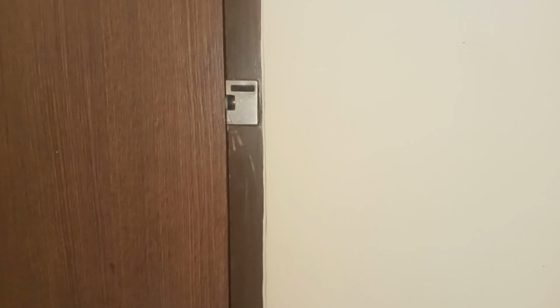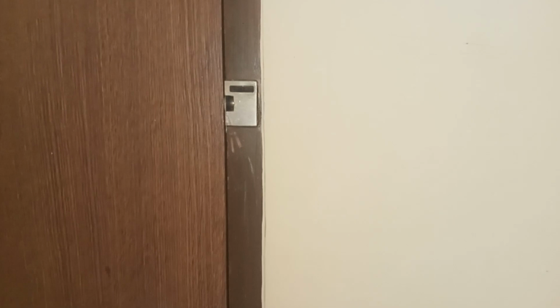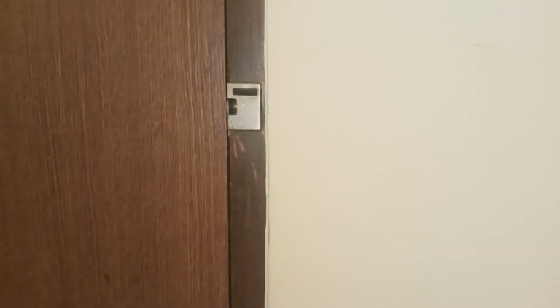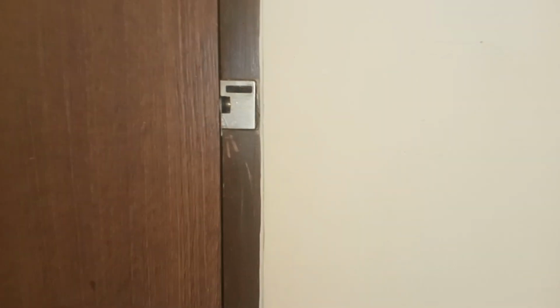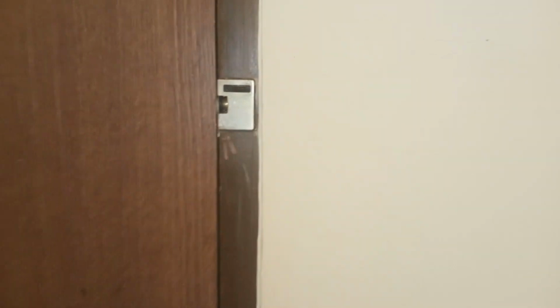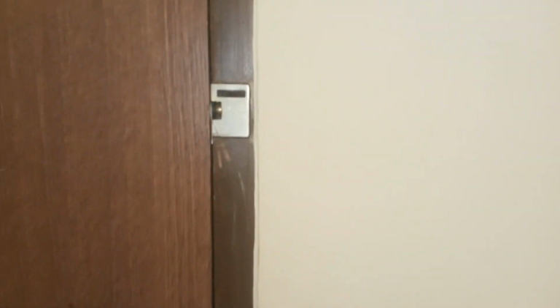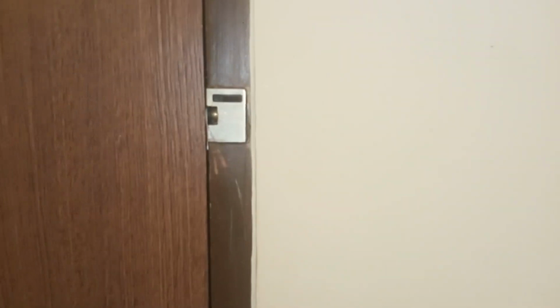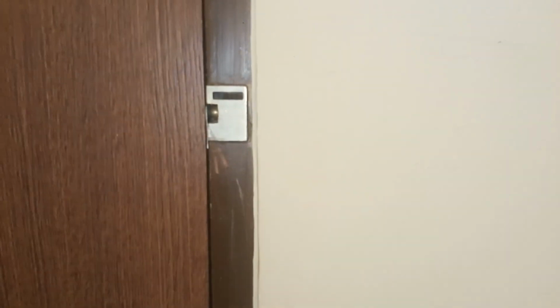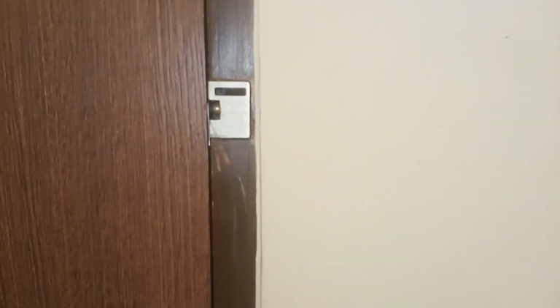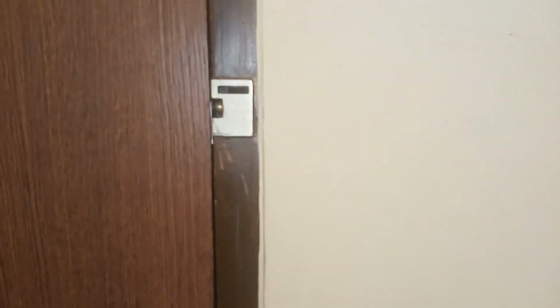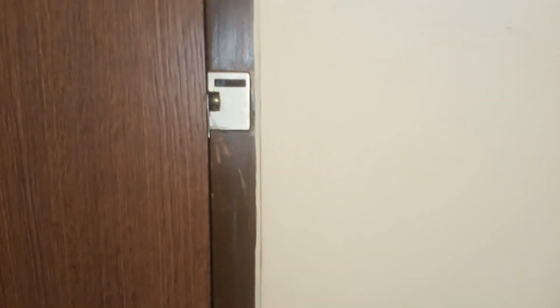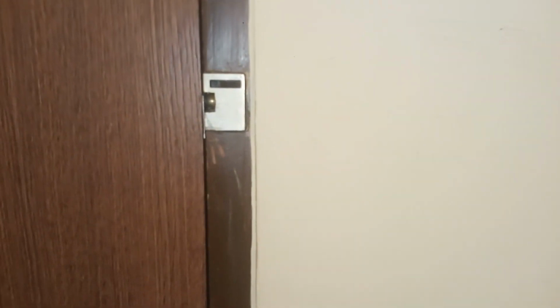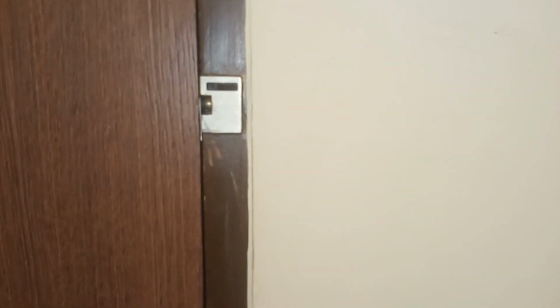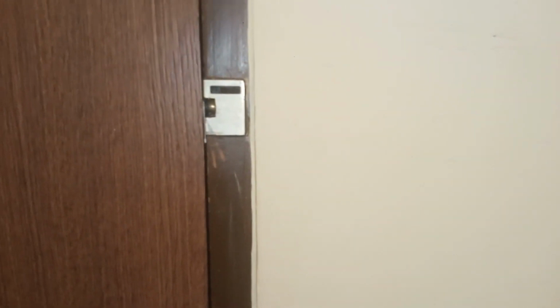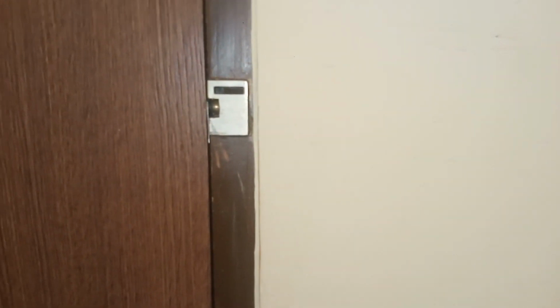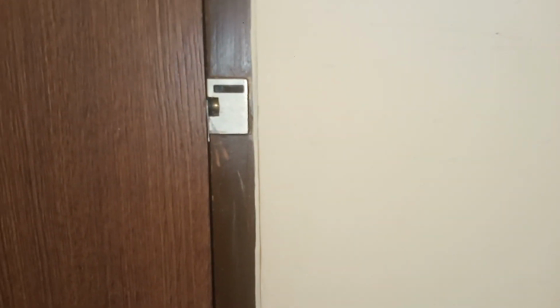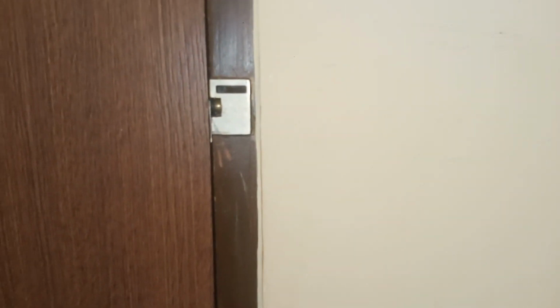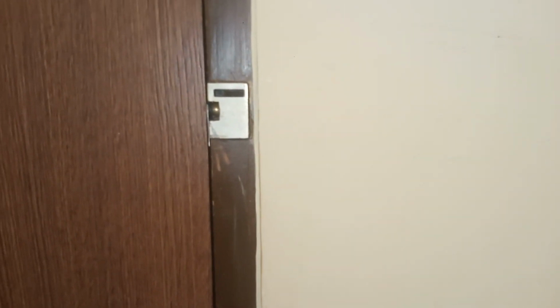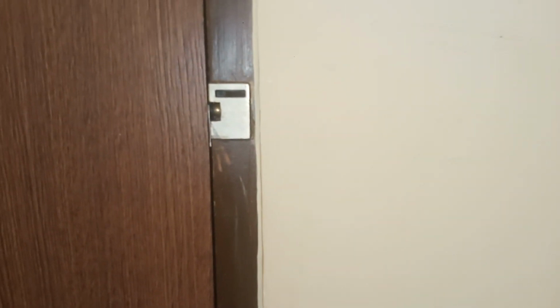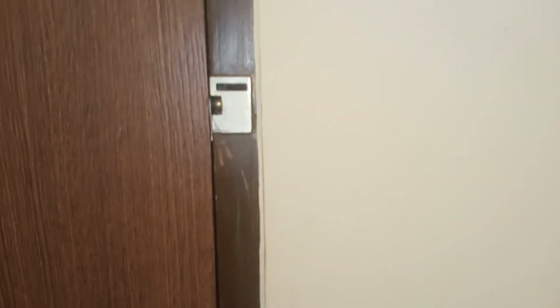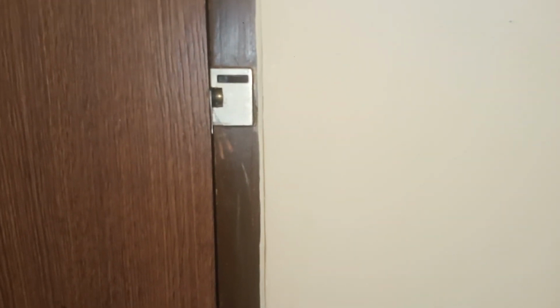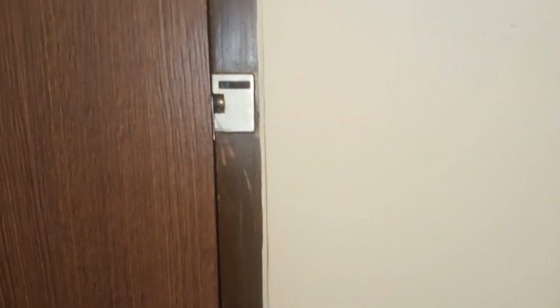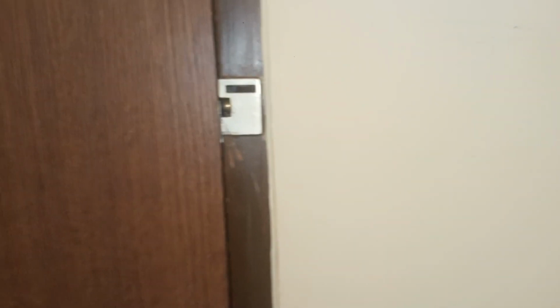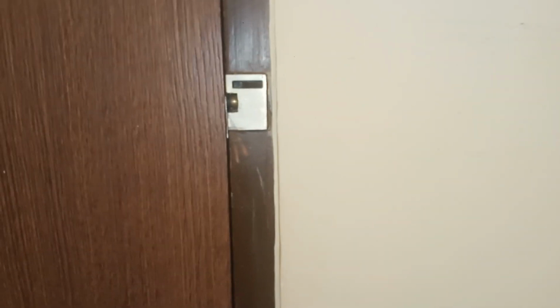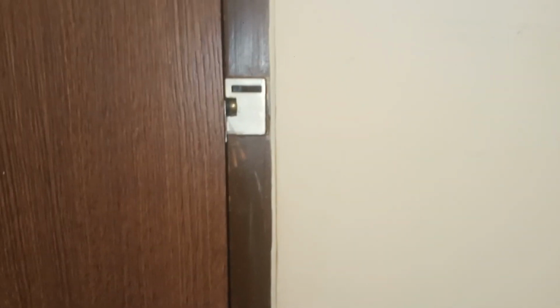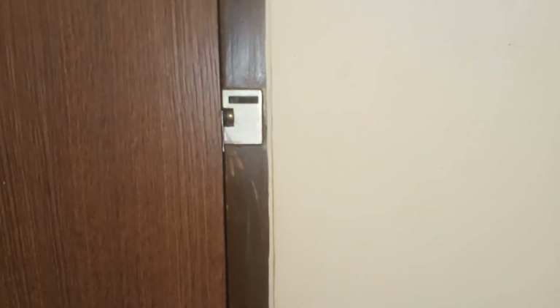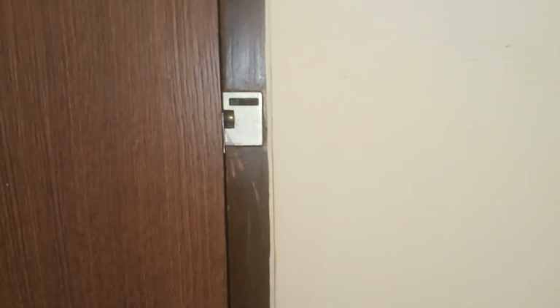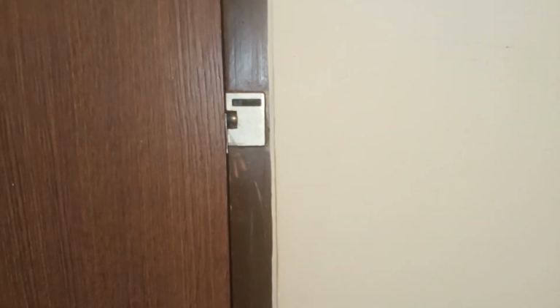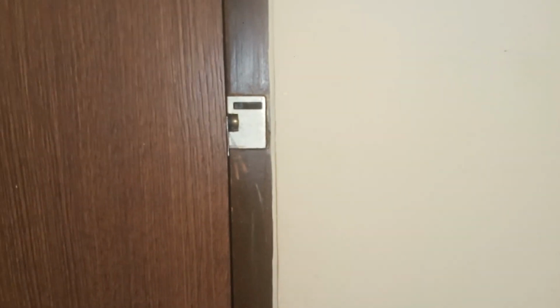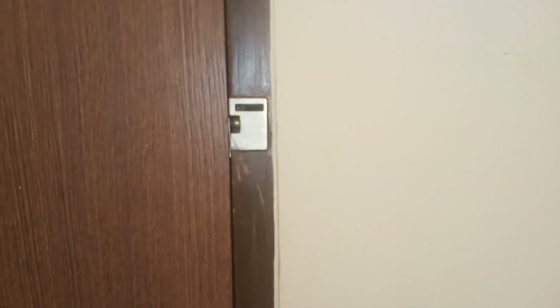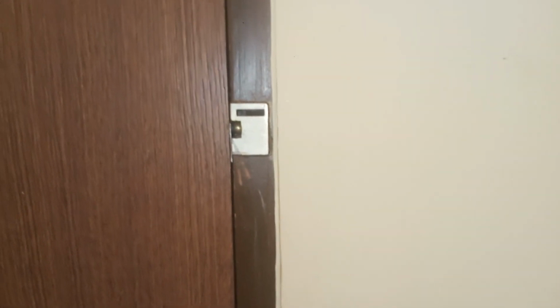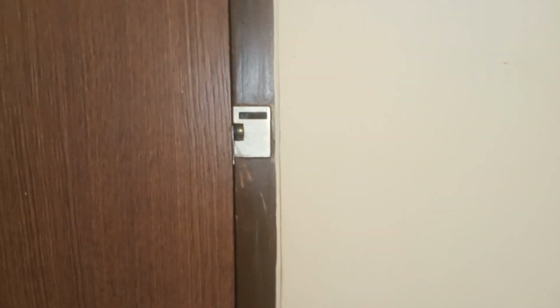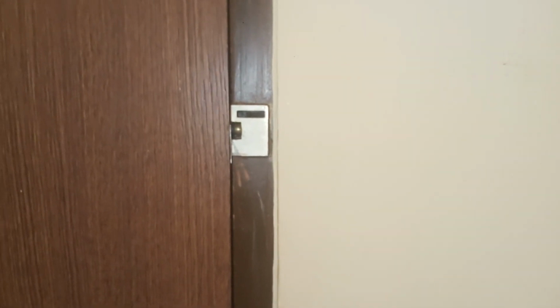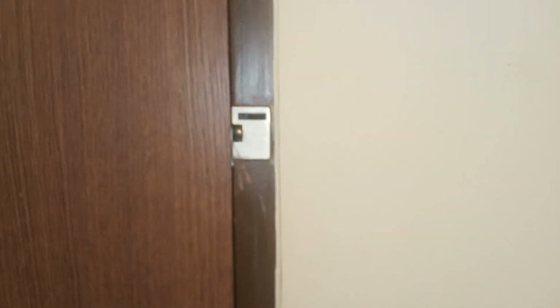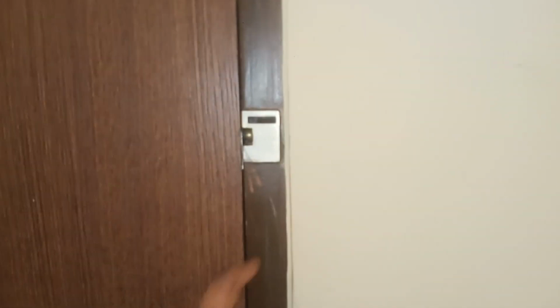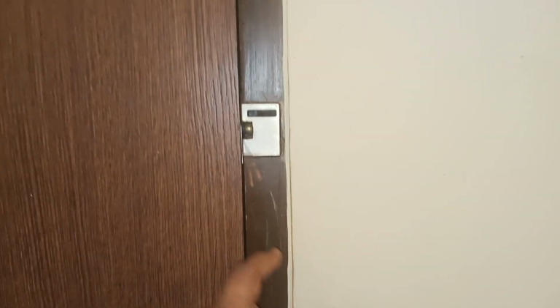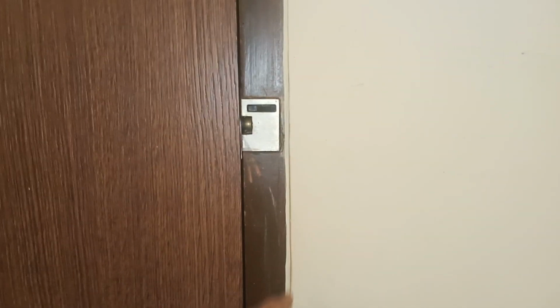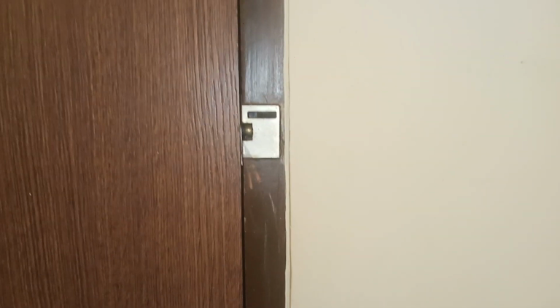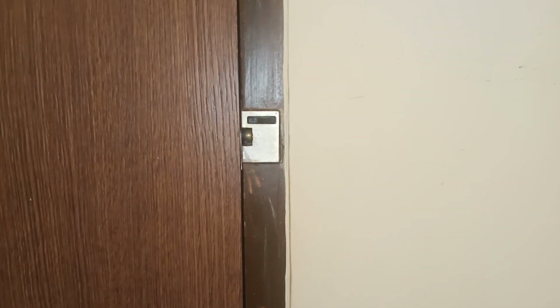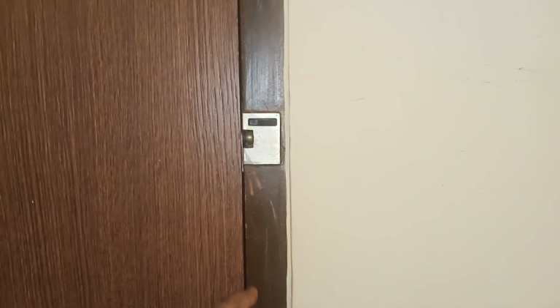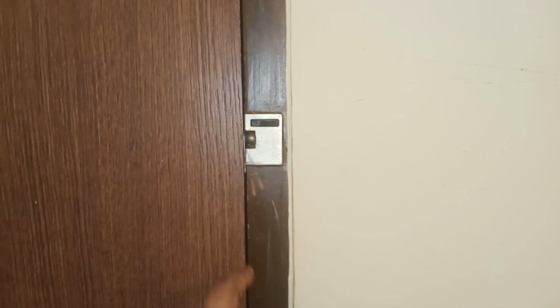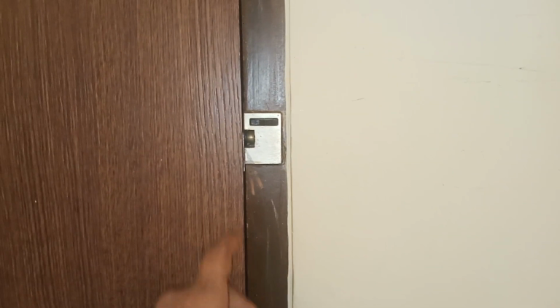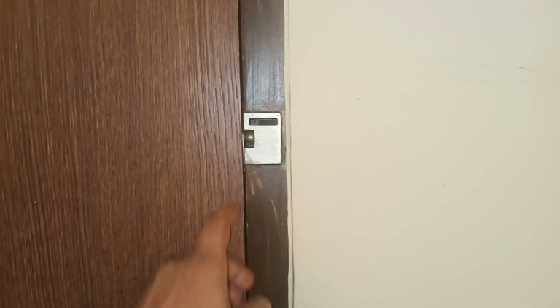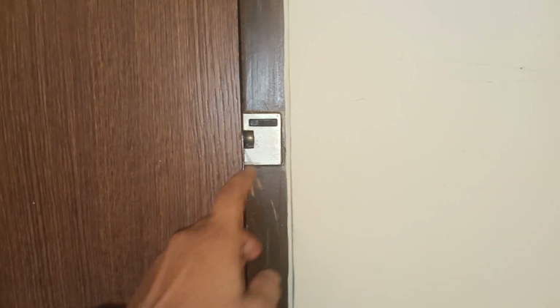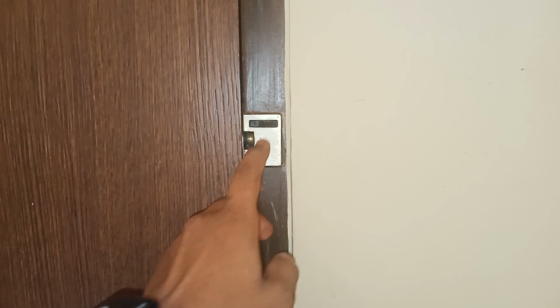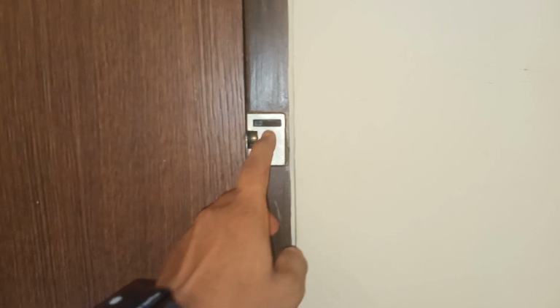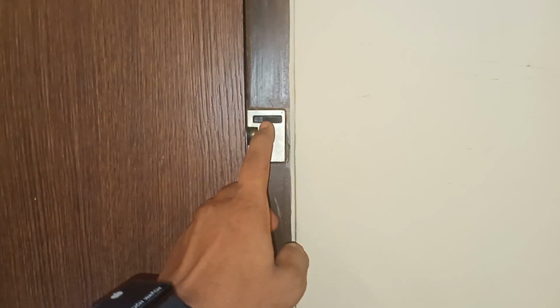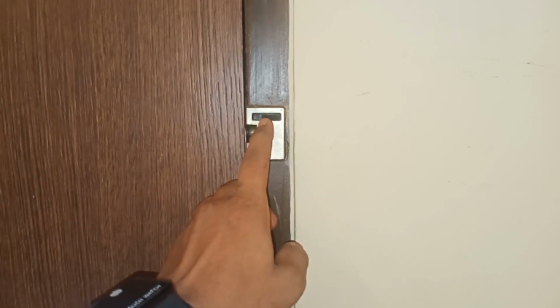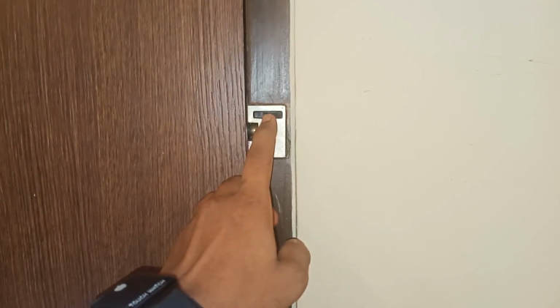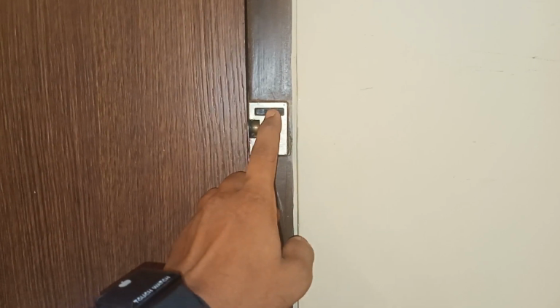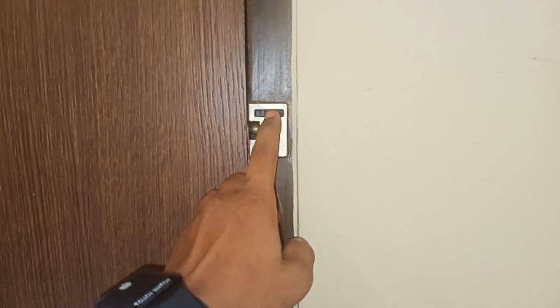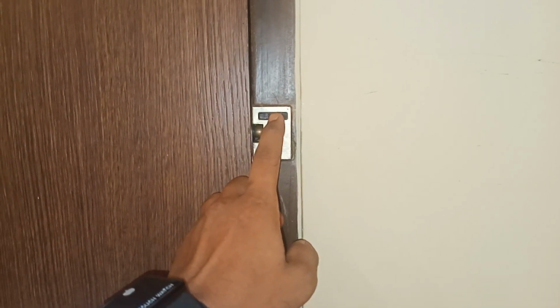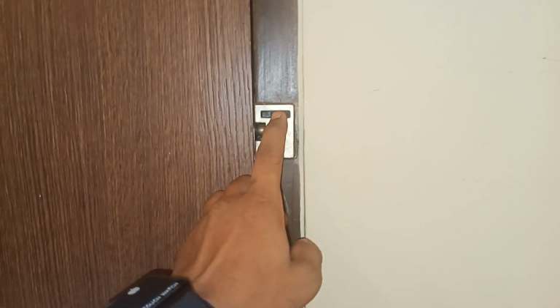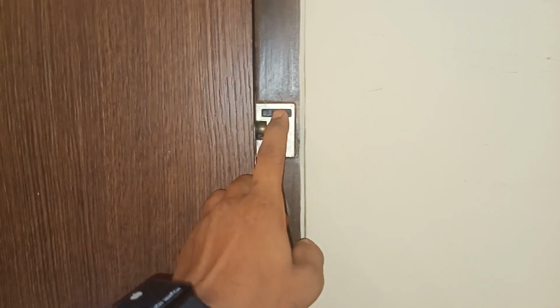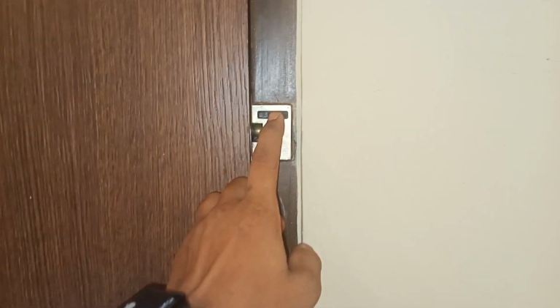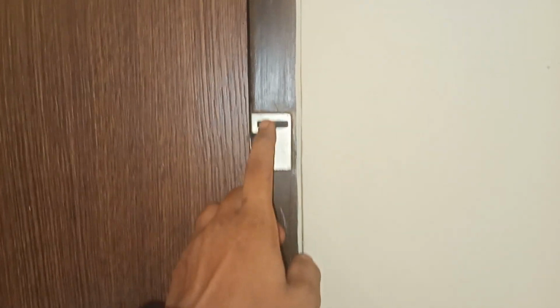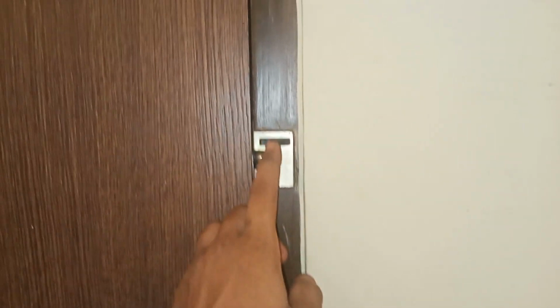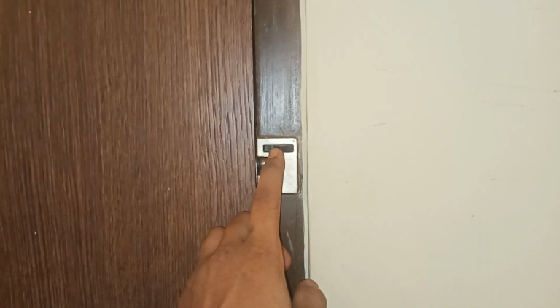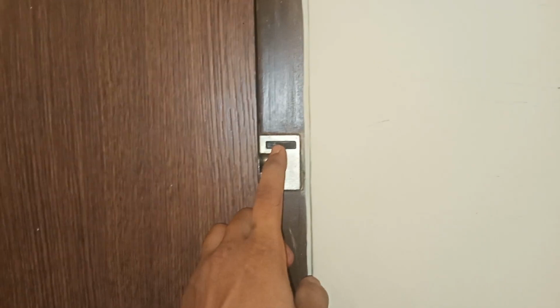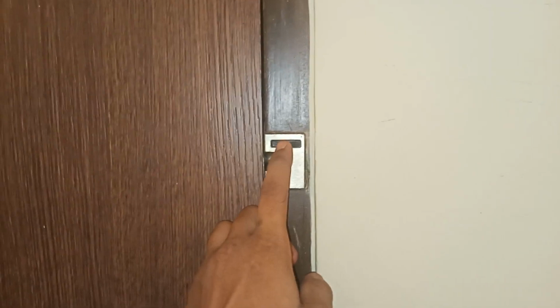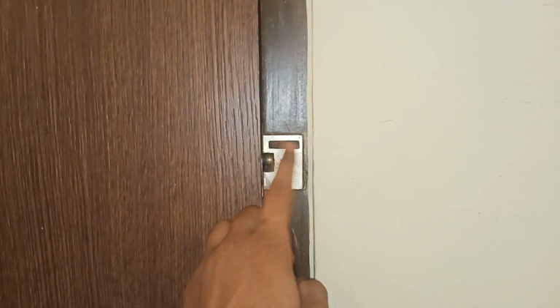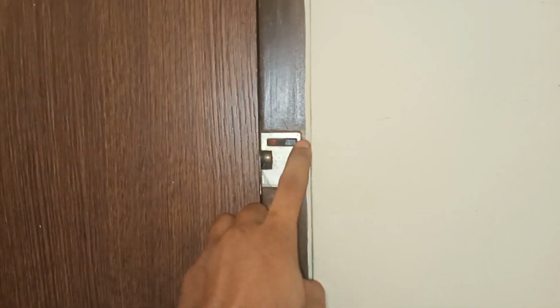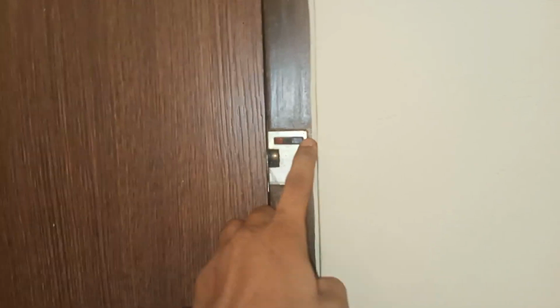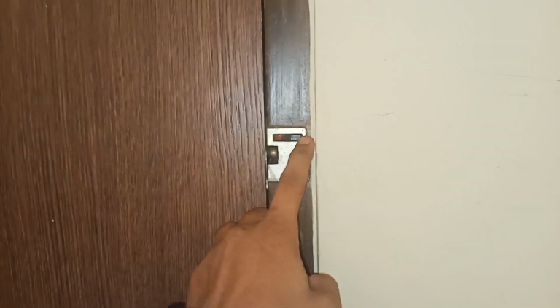Welcome to professional worker friends. Today I will show you what is safety latch and how you use safety latch. This is safety latch.